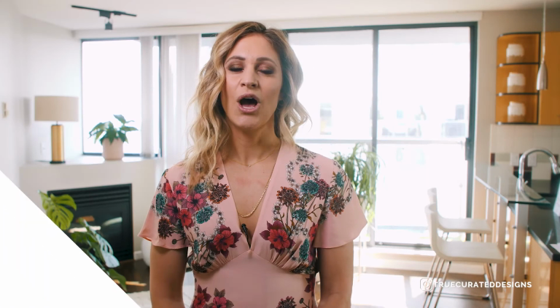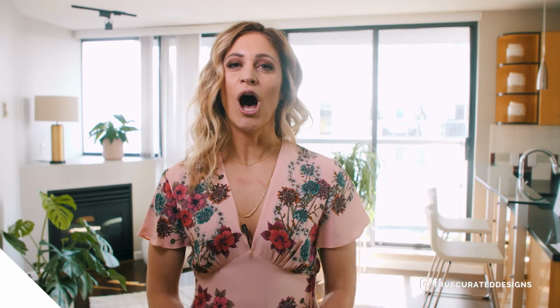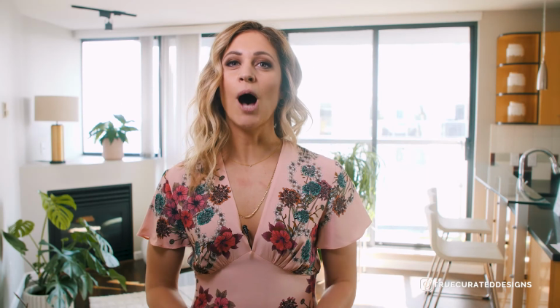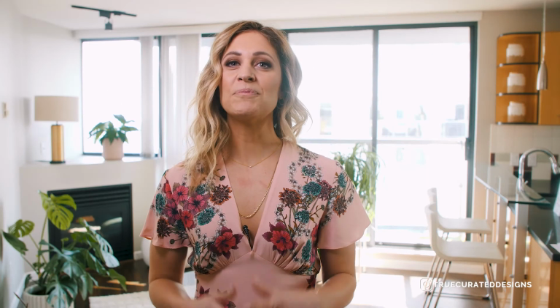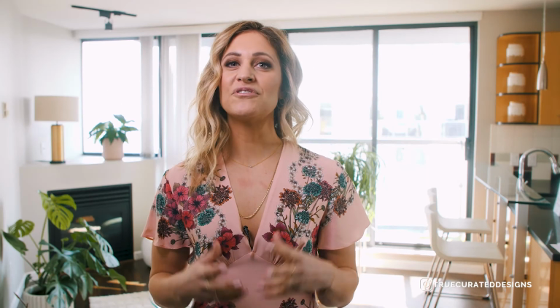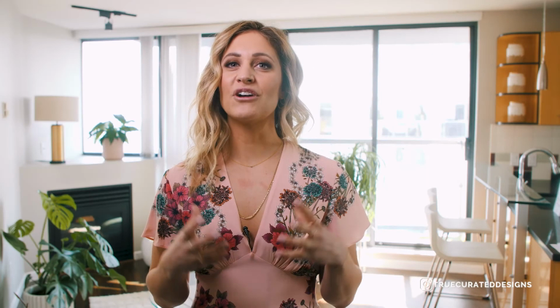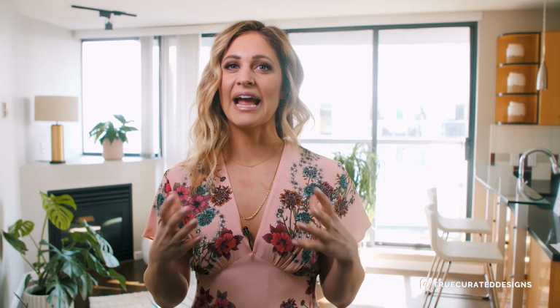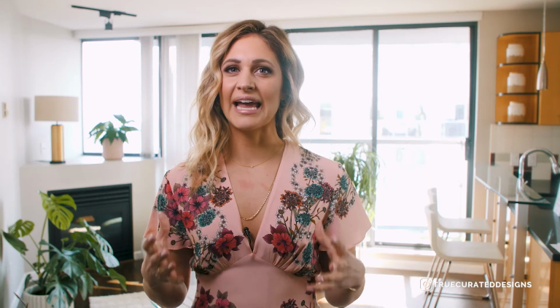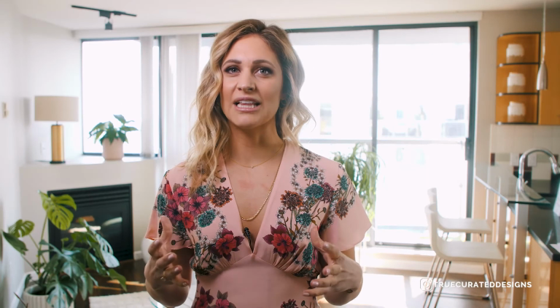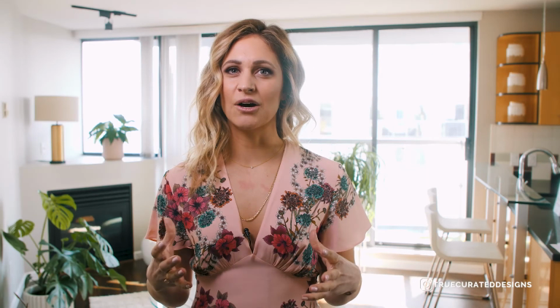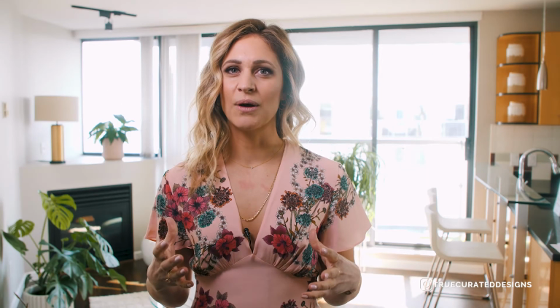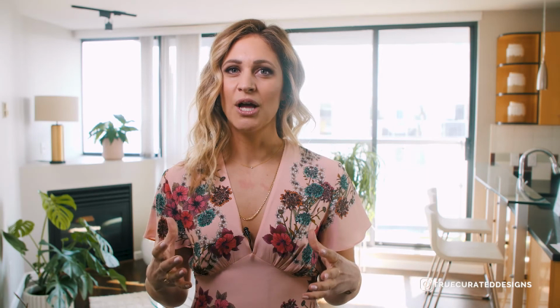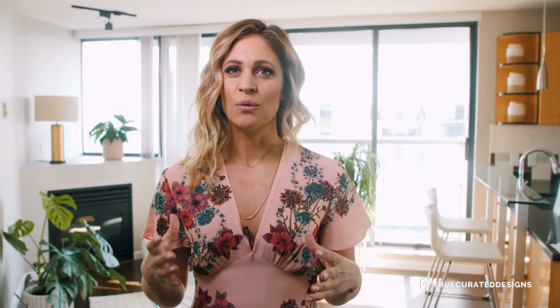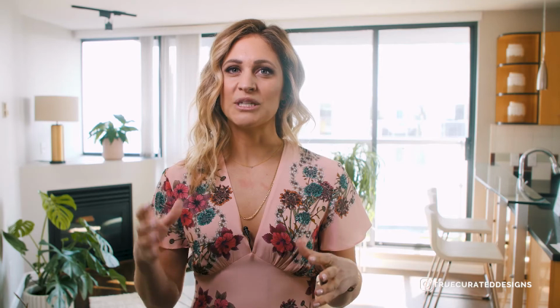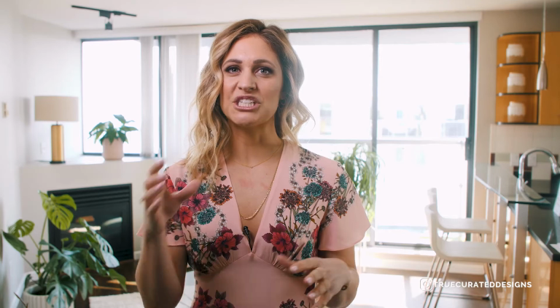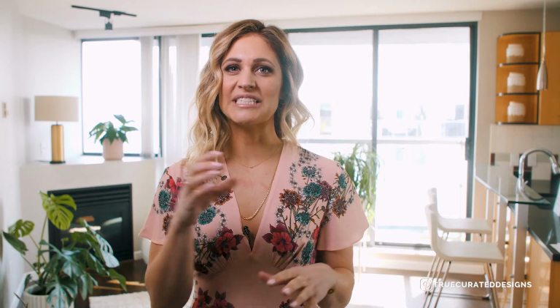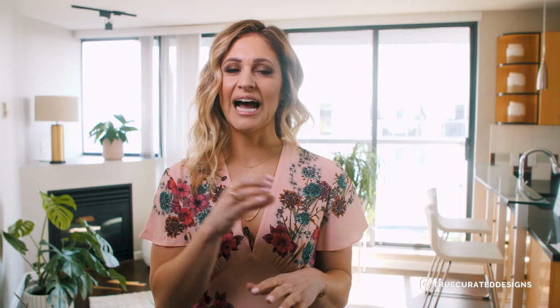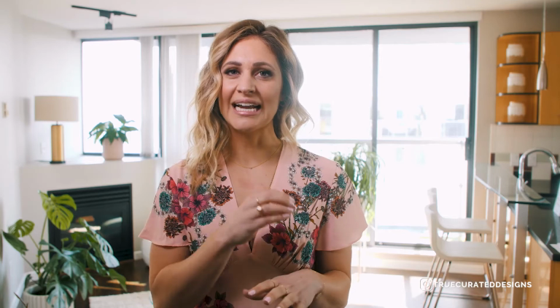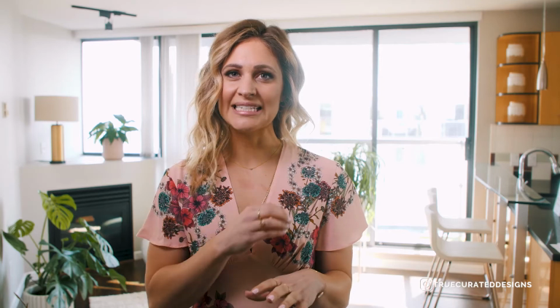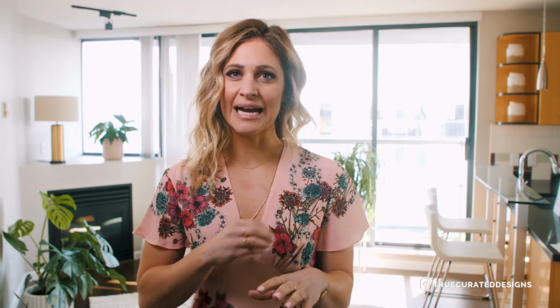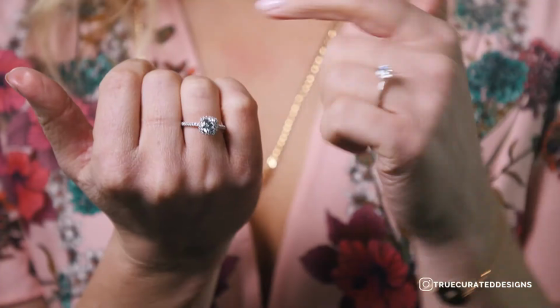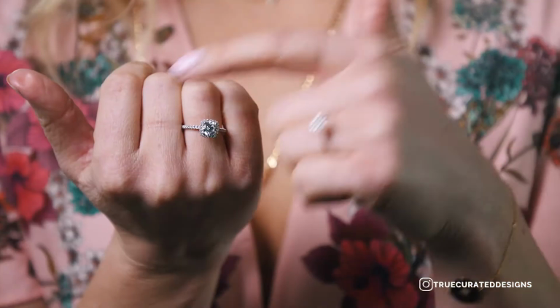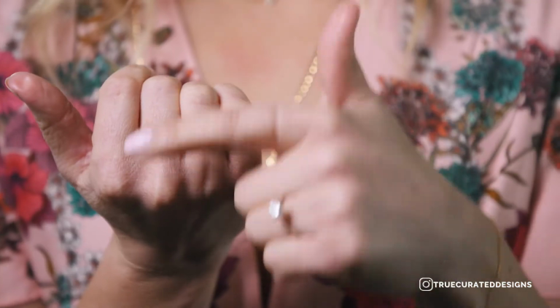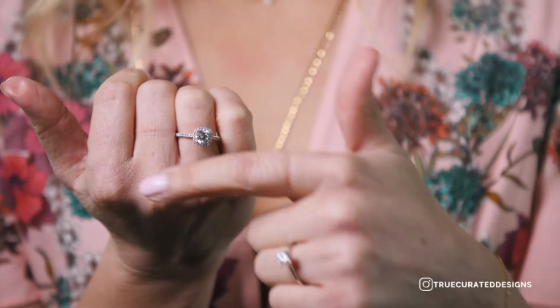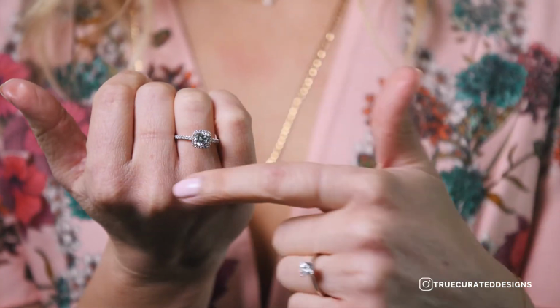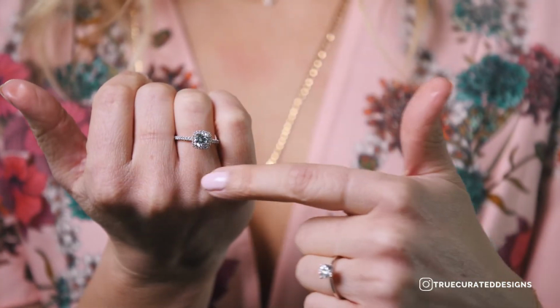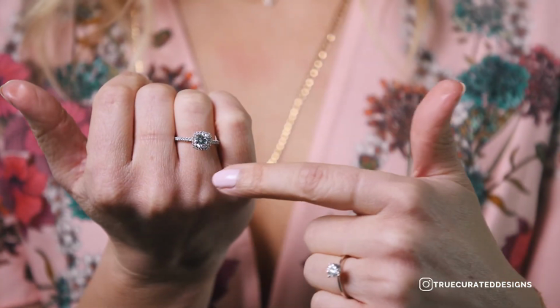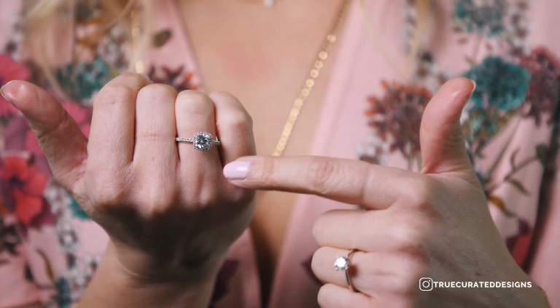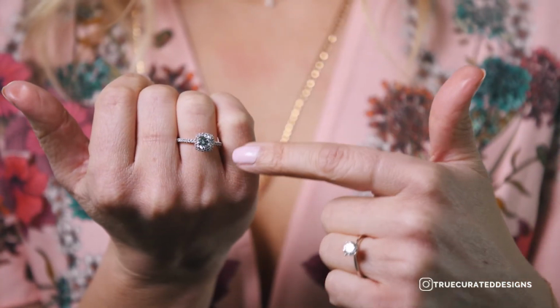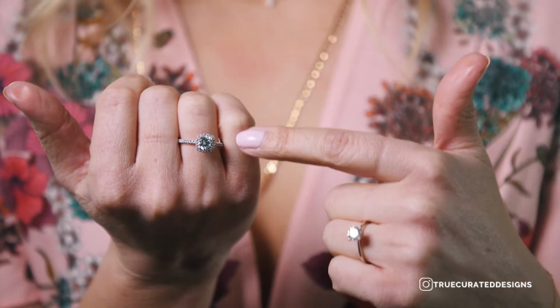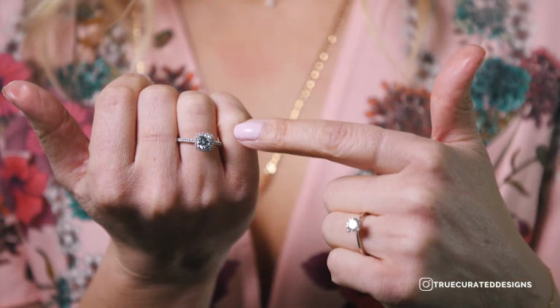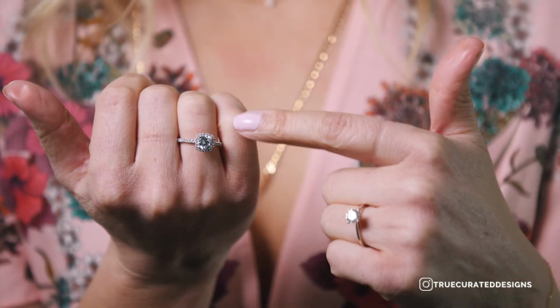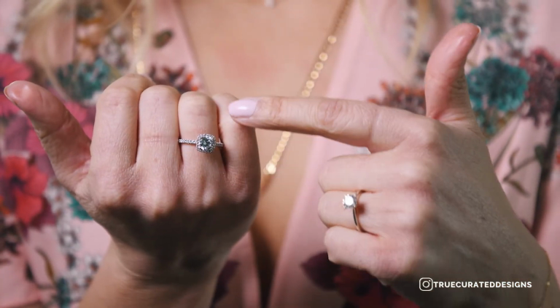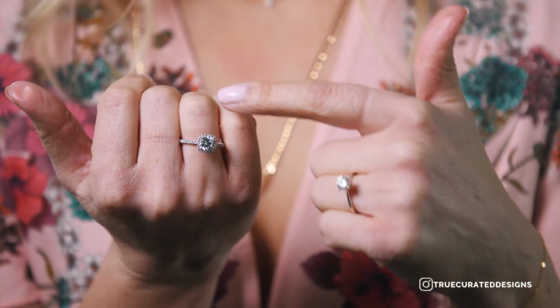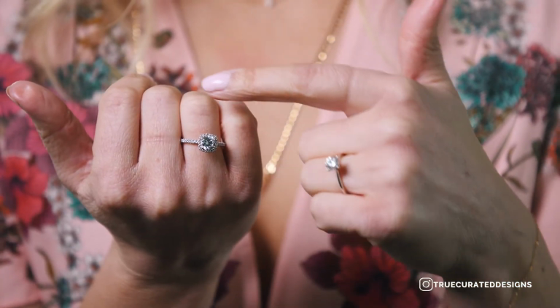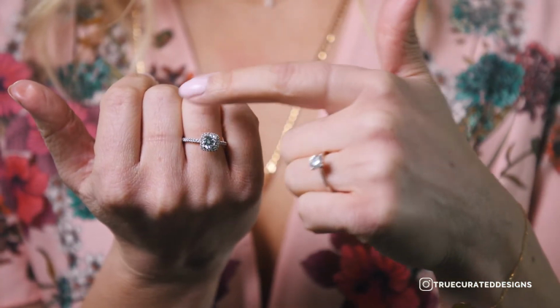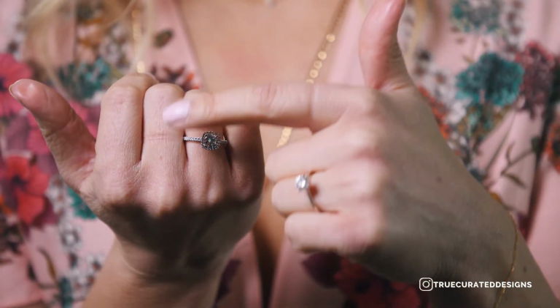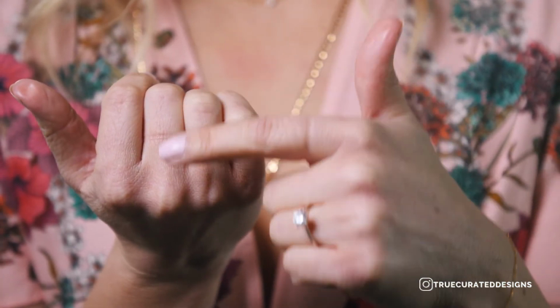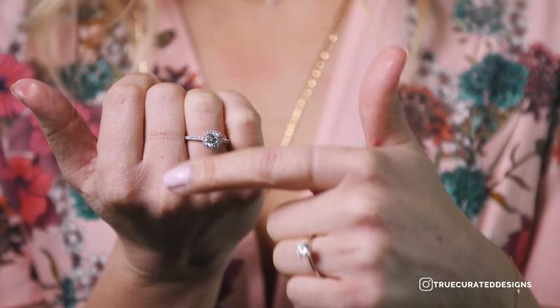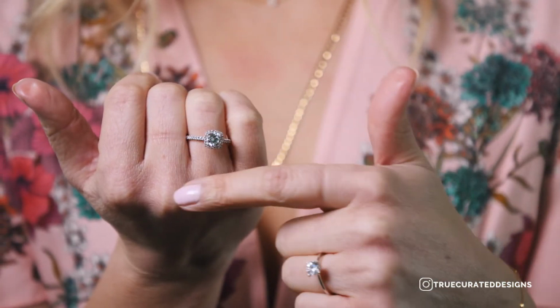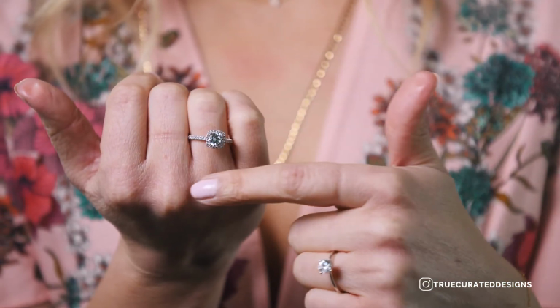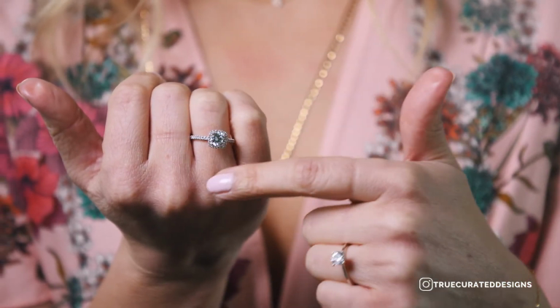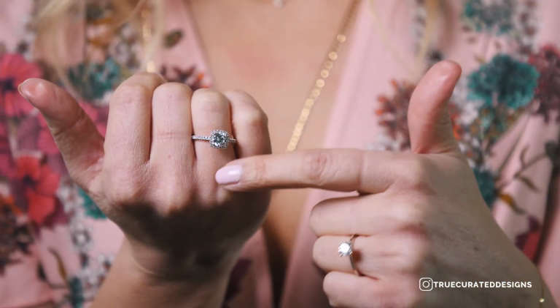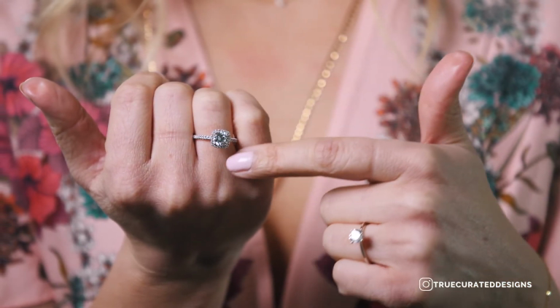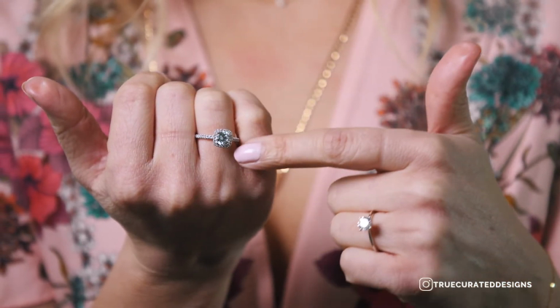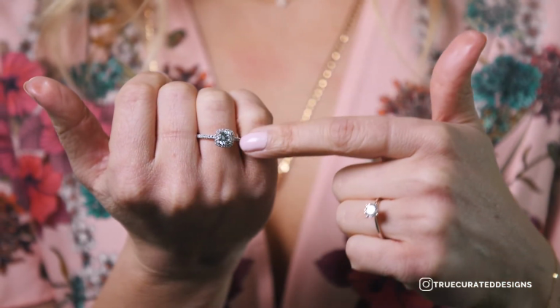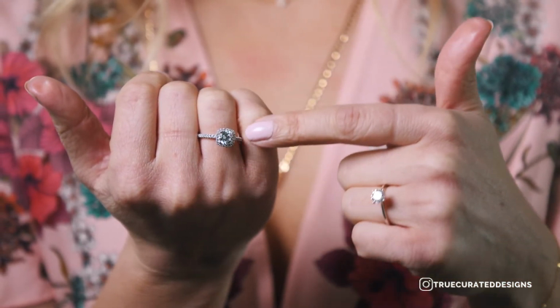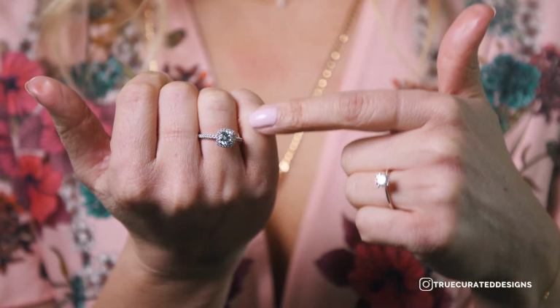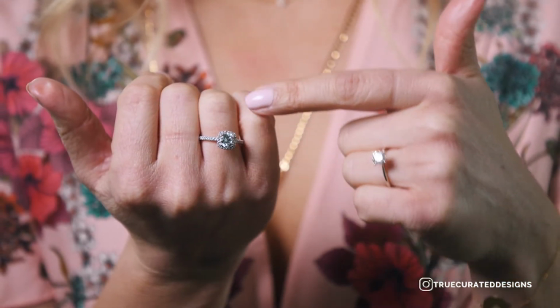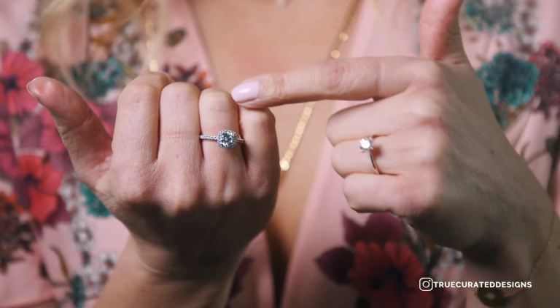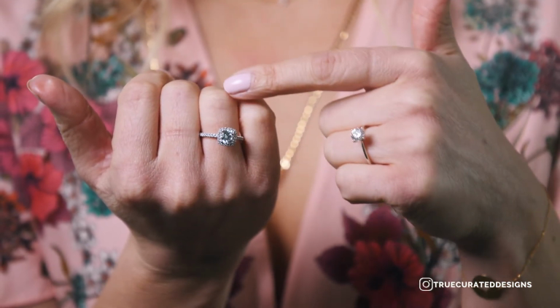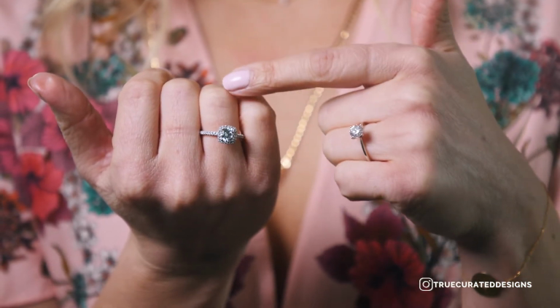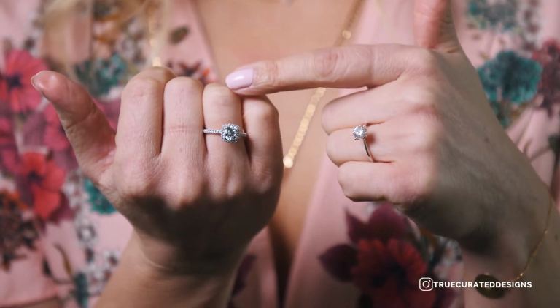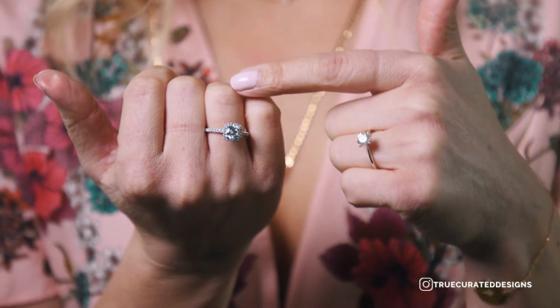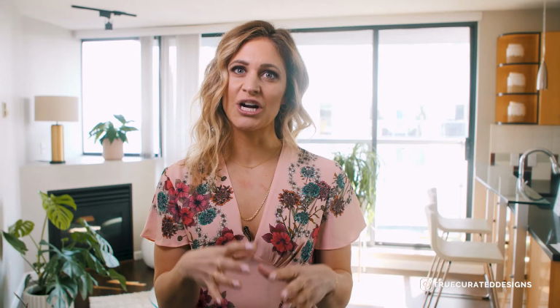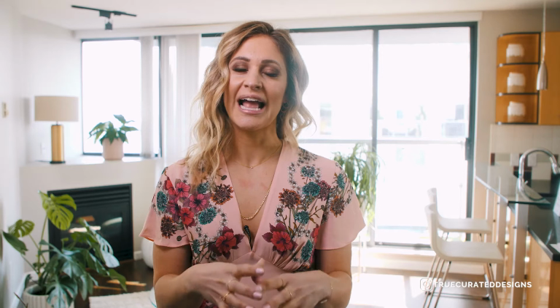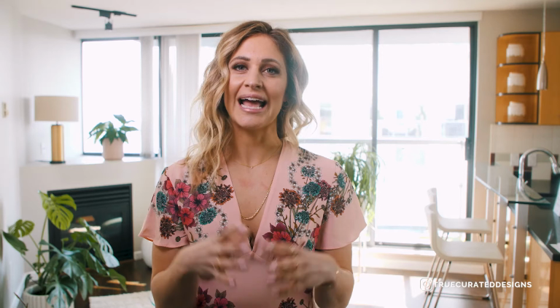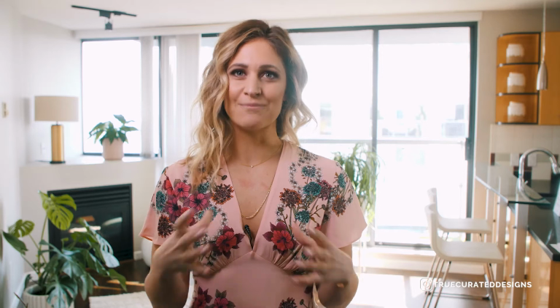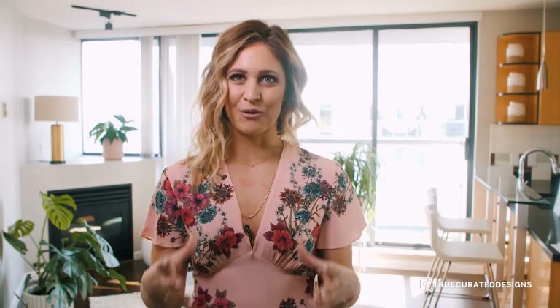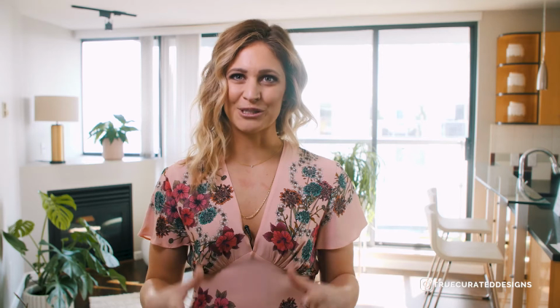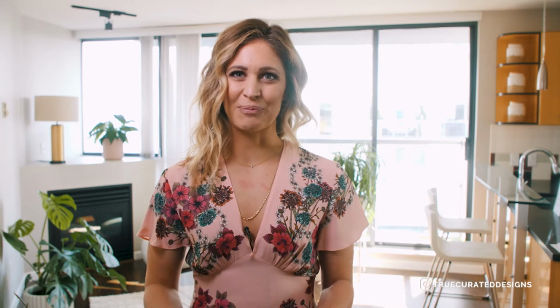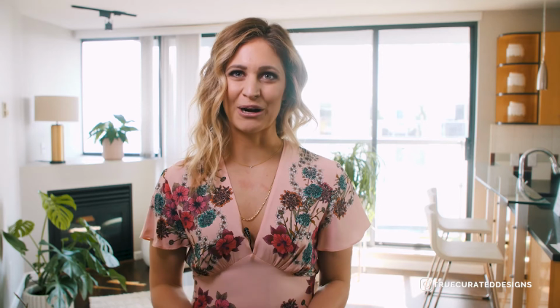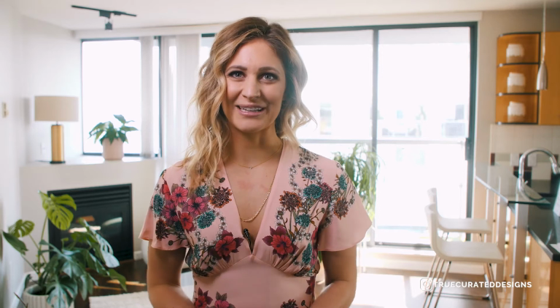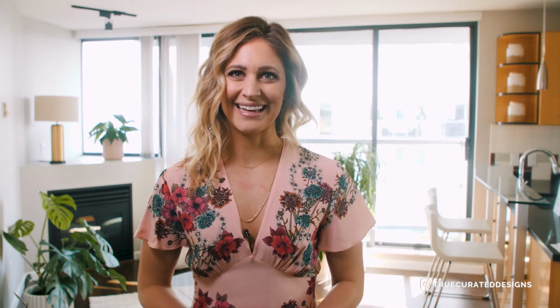Opt for a halo, which is tiny diamonds surrounding the main stone, so that the diamond will look larger and more sparkly.